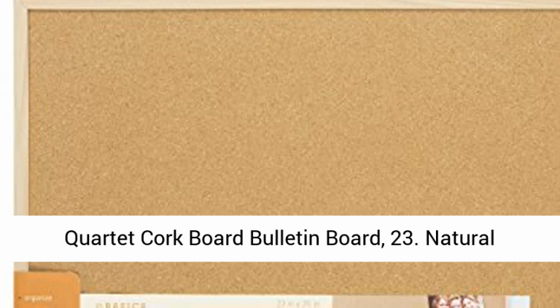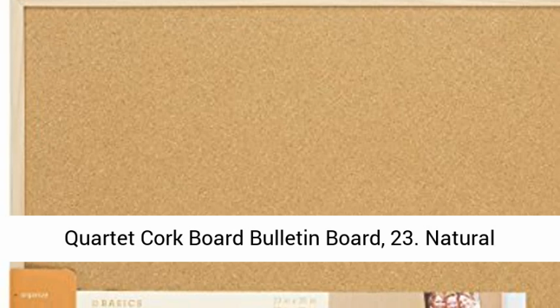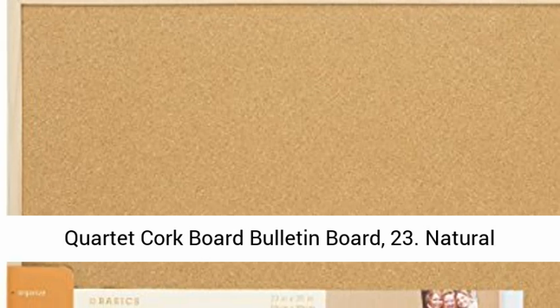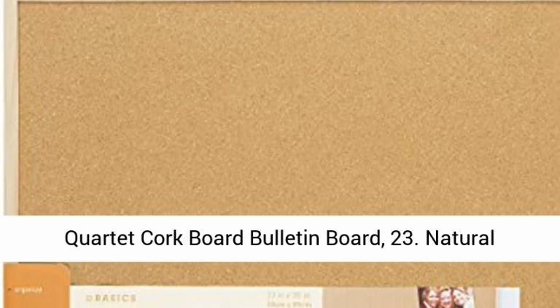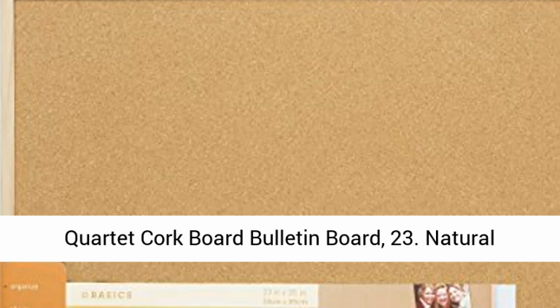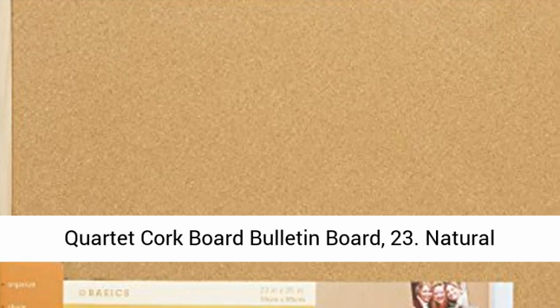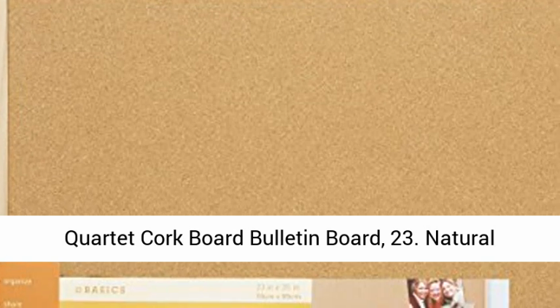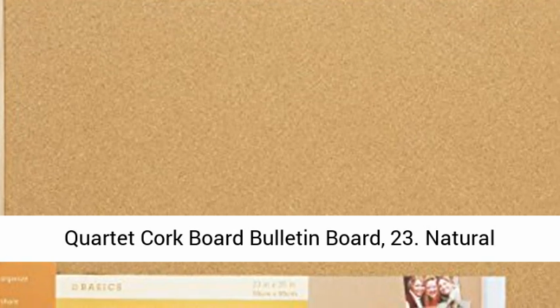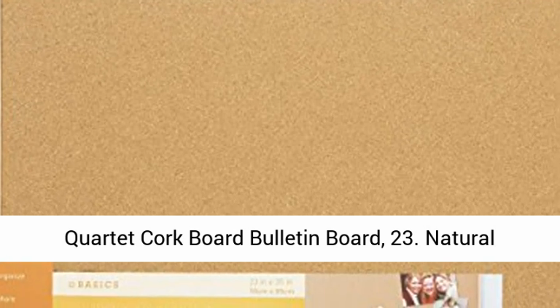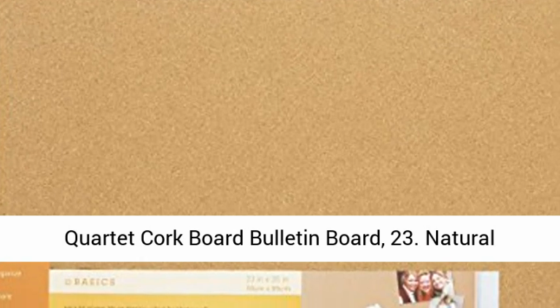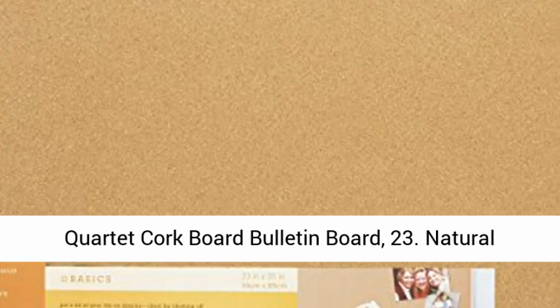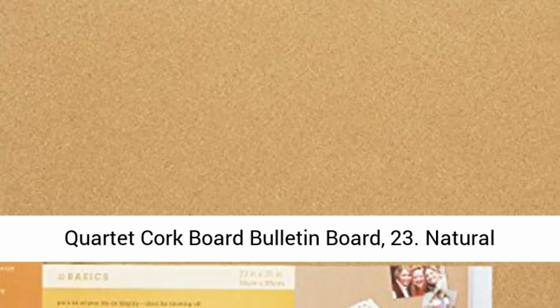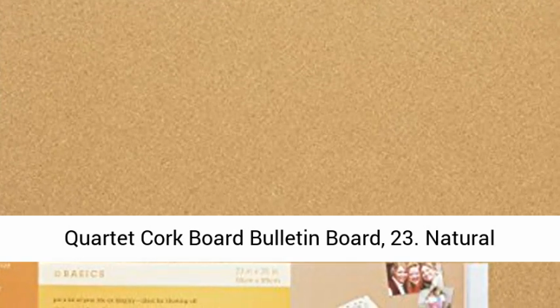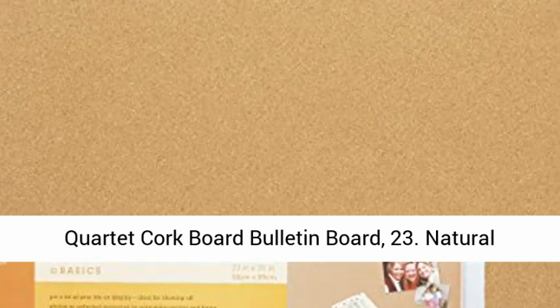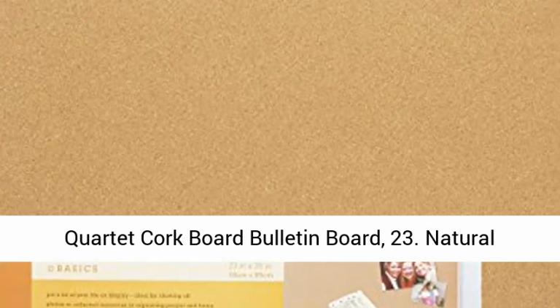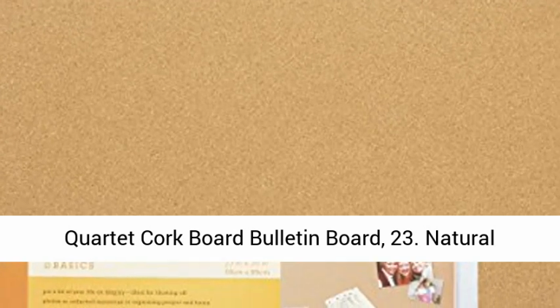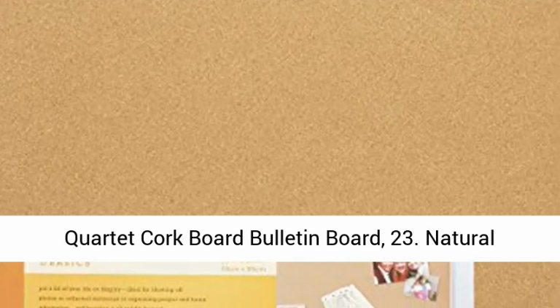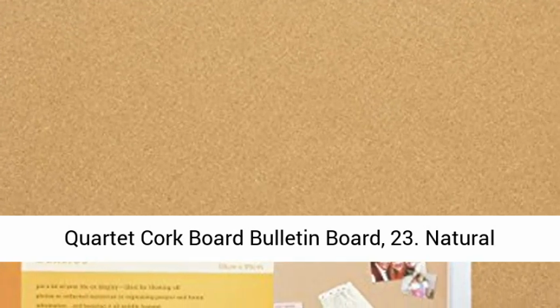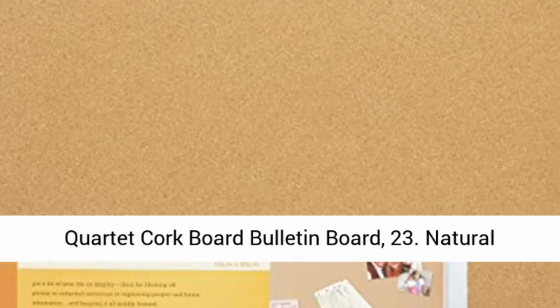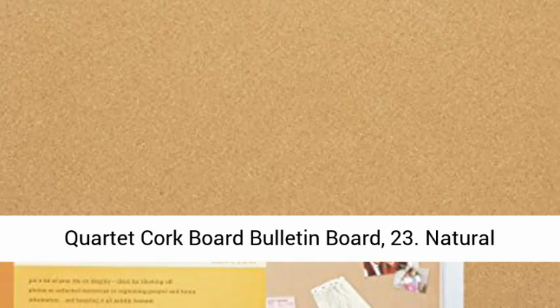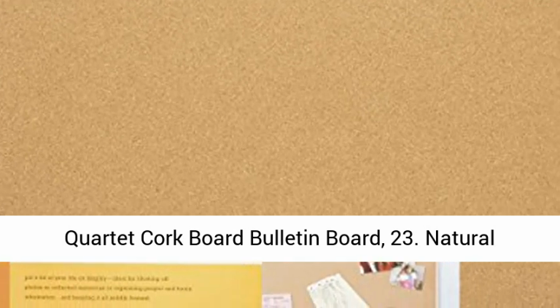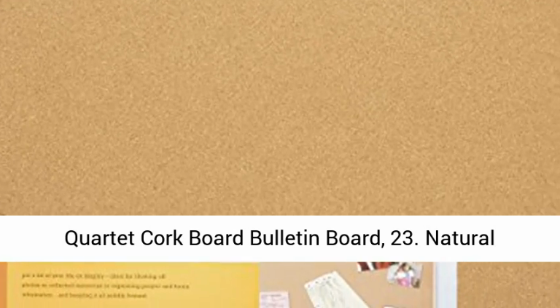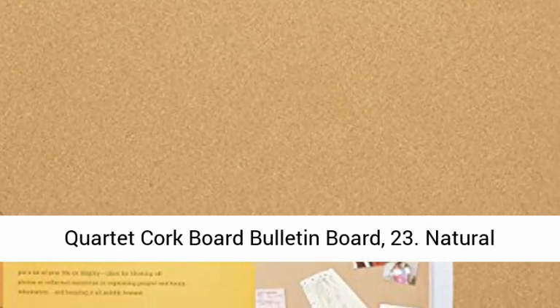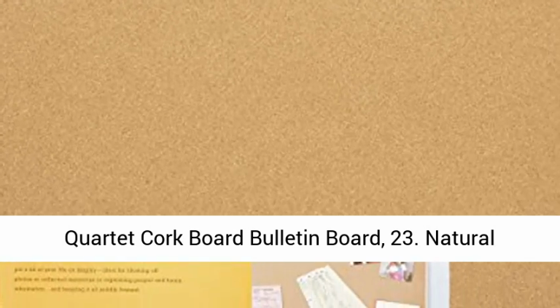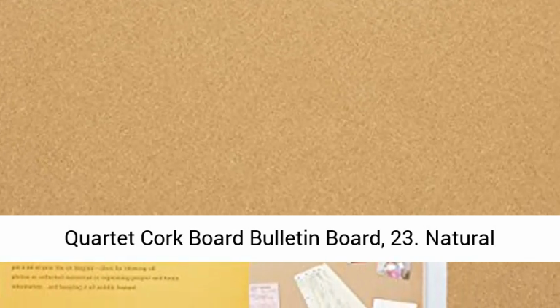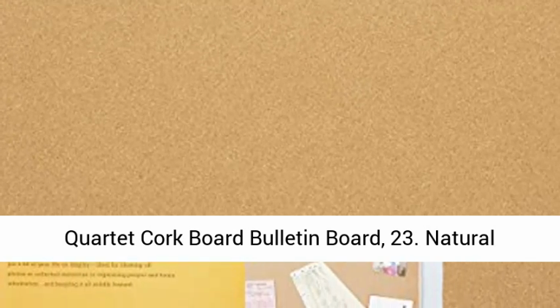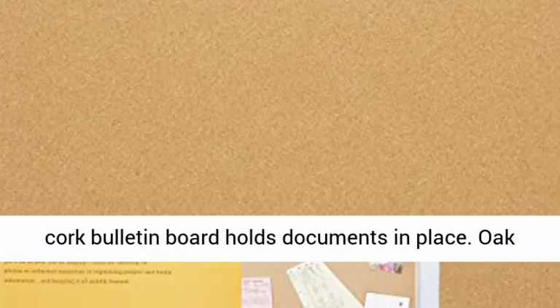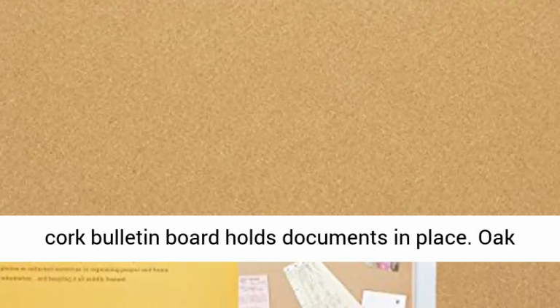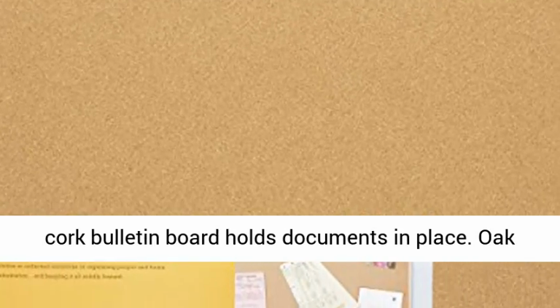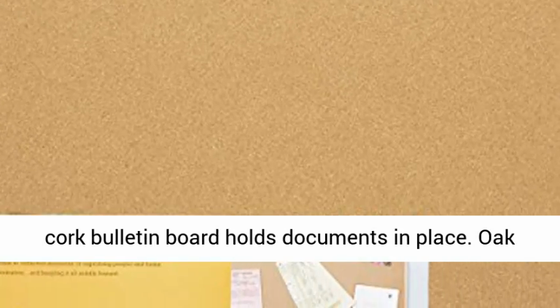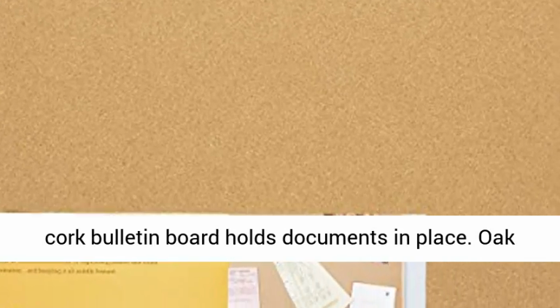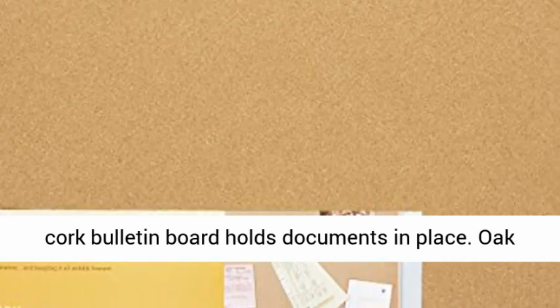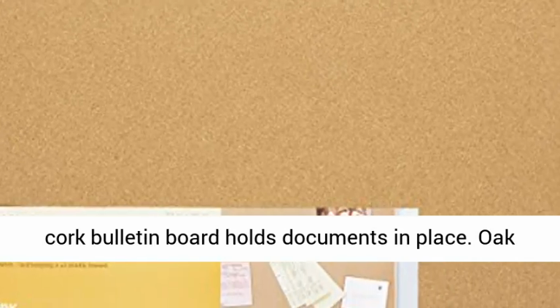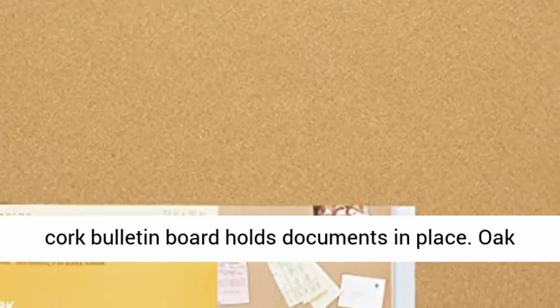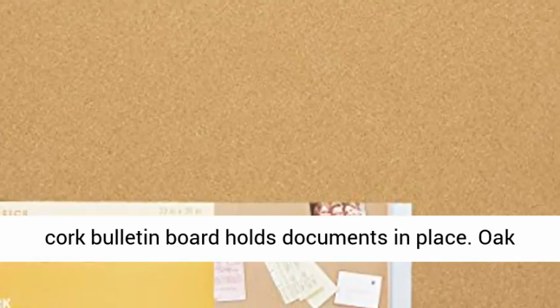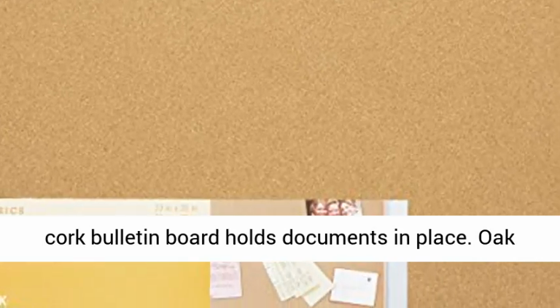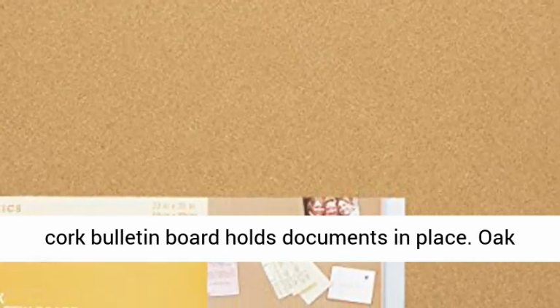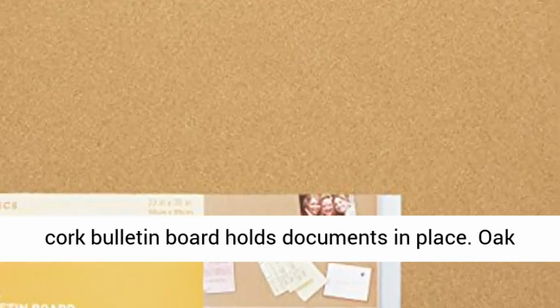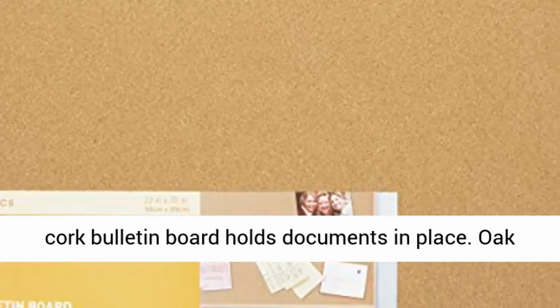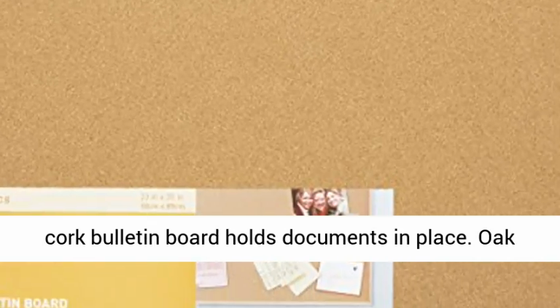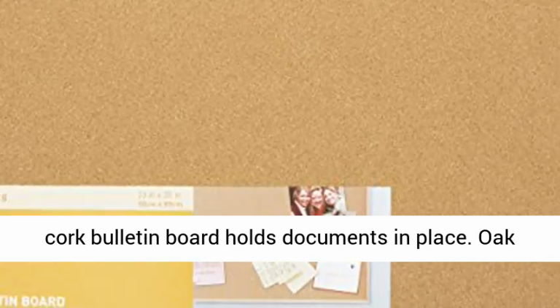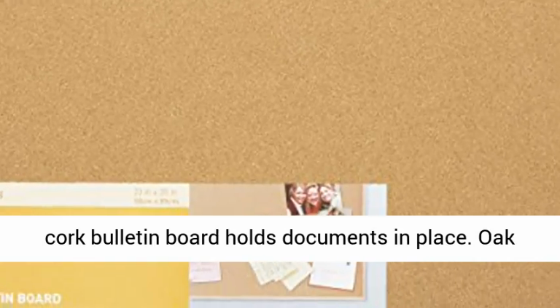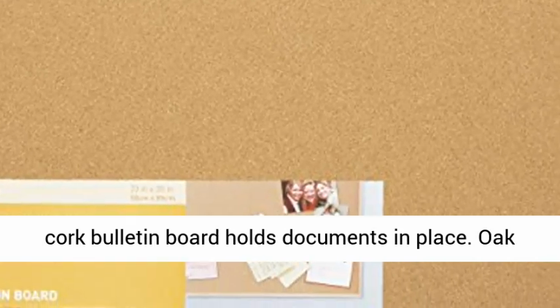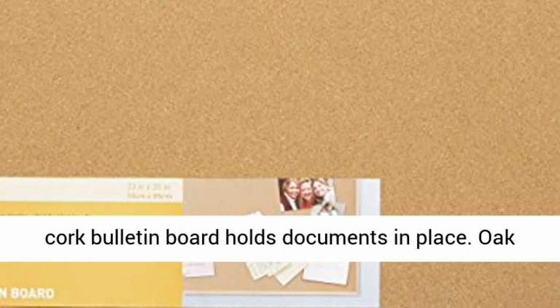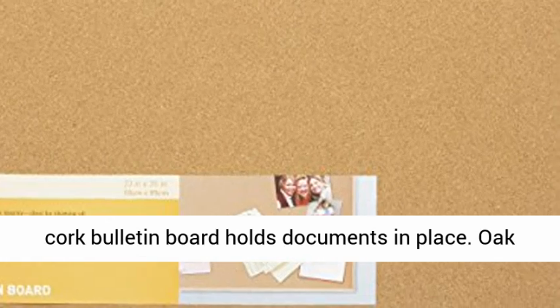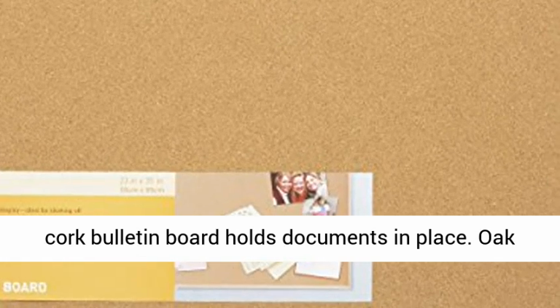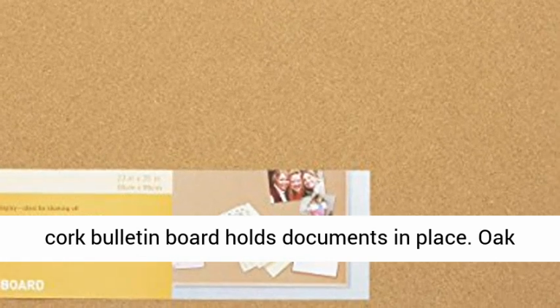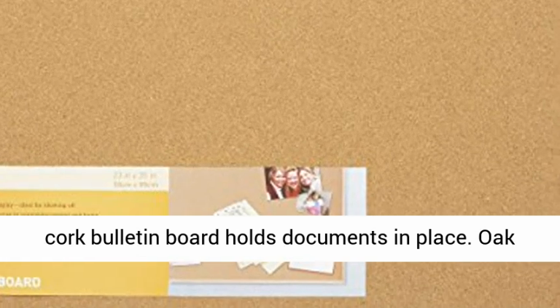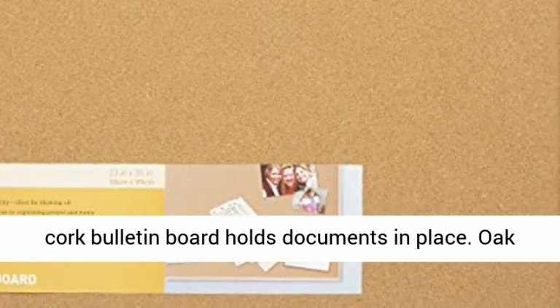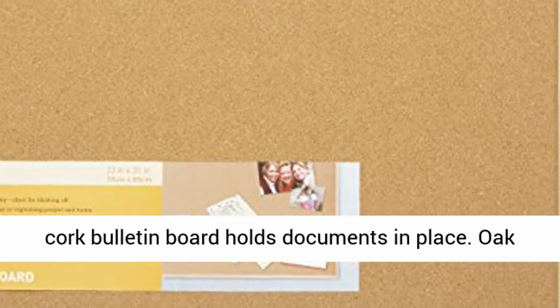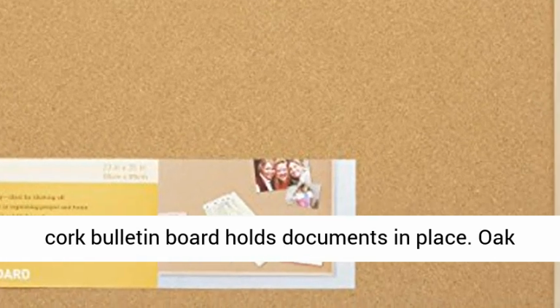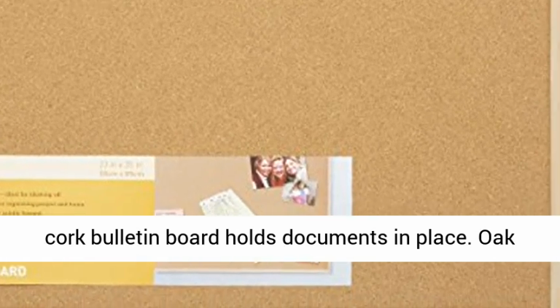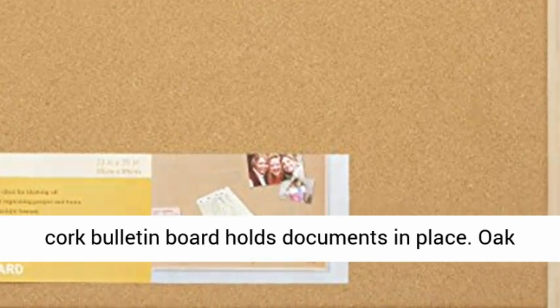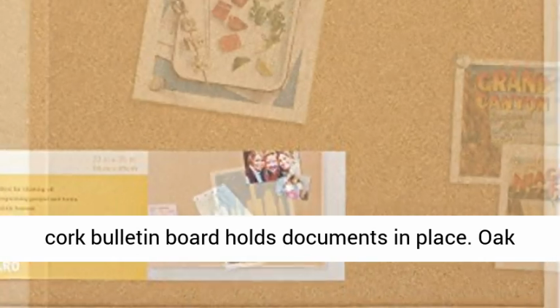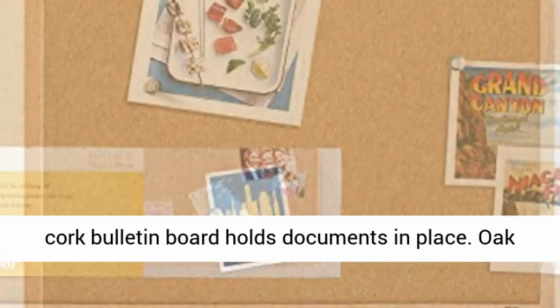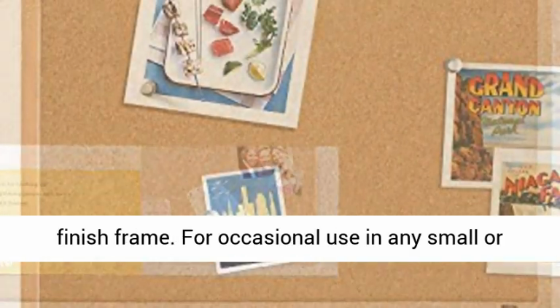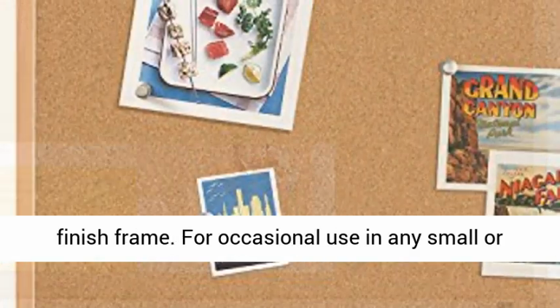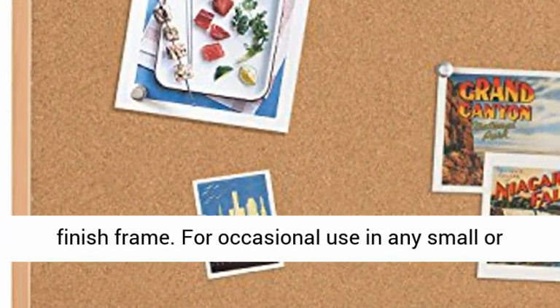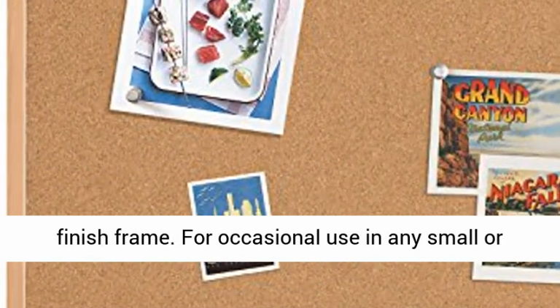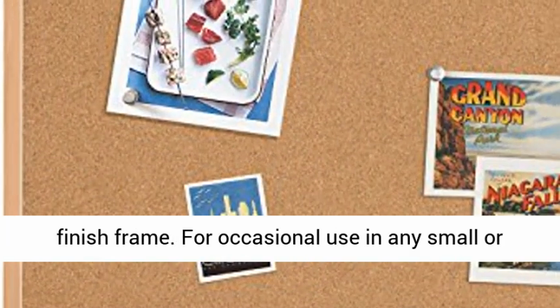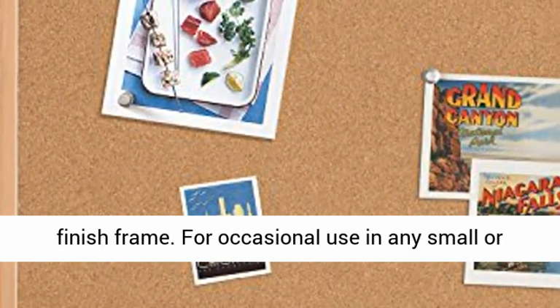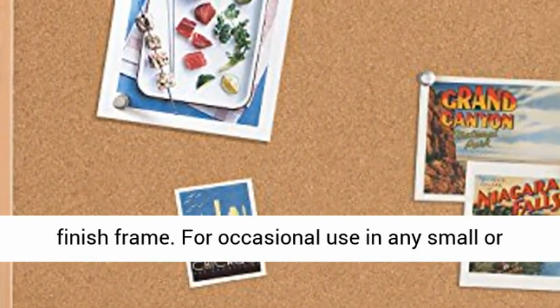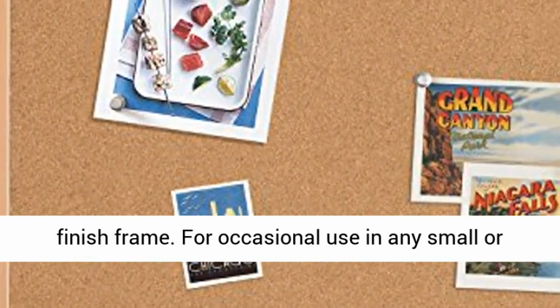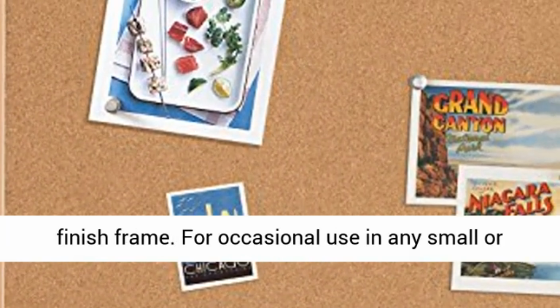Quartet cork board bulletin board, 23. Natural cork bulletin board holds documents in place. Oak finish frame.